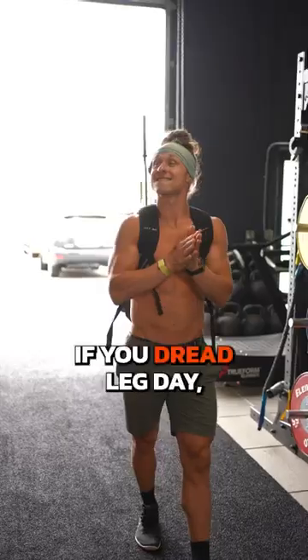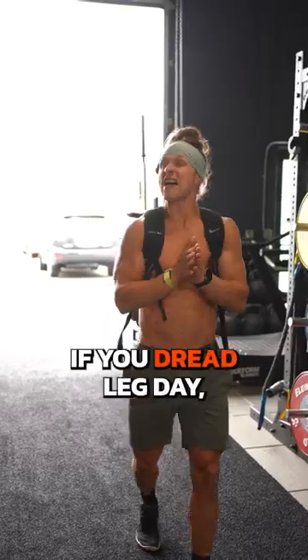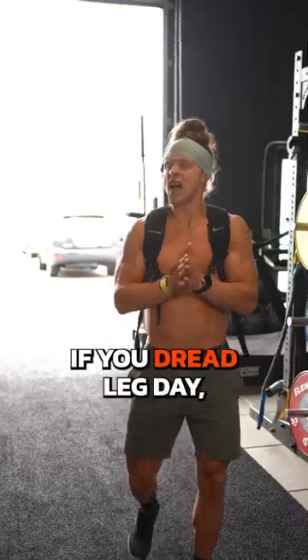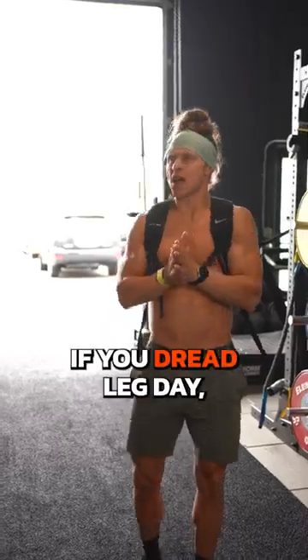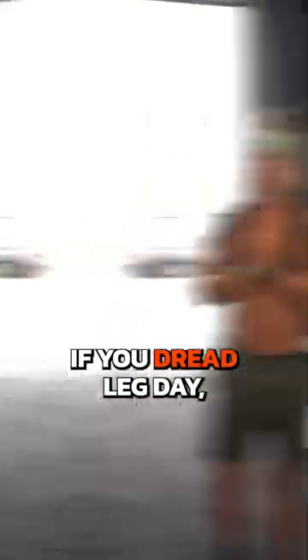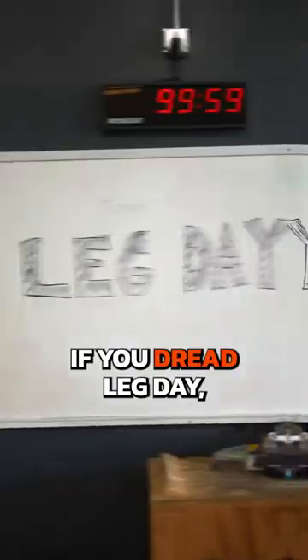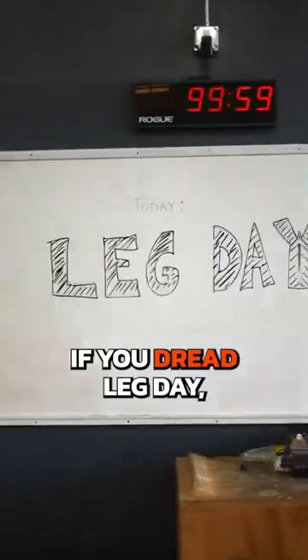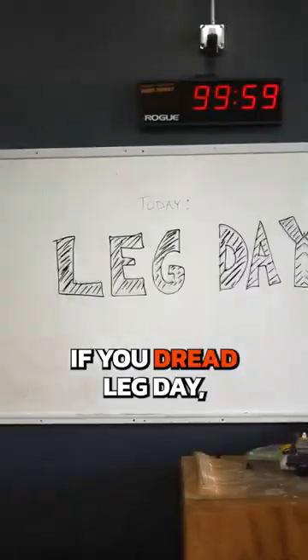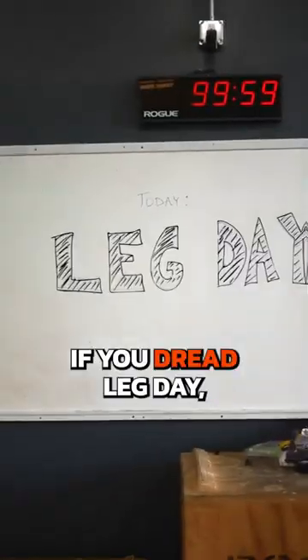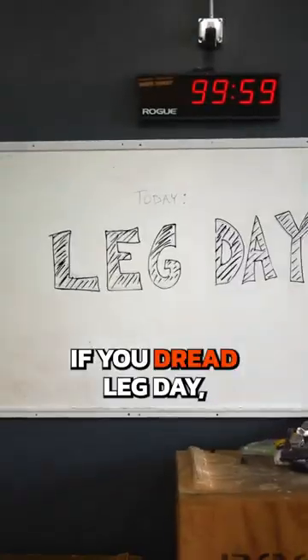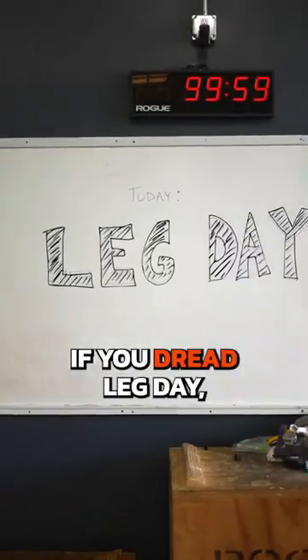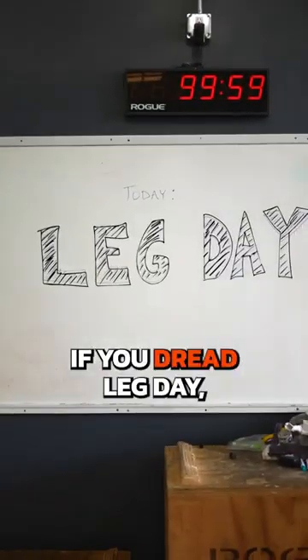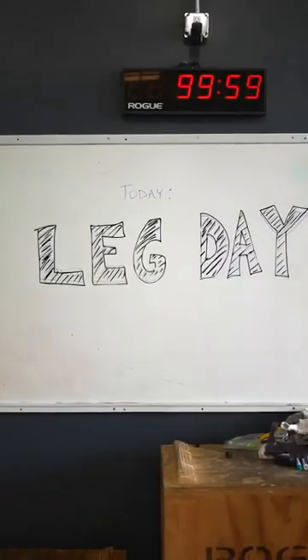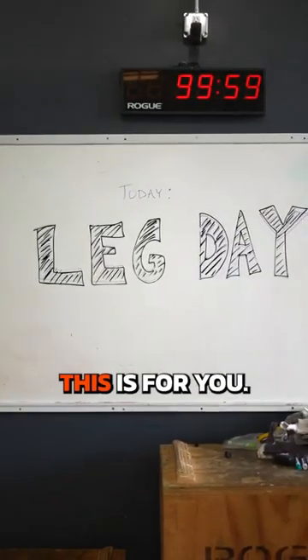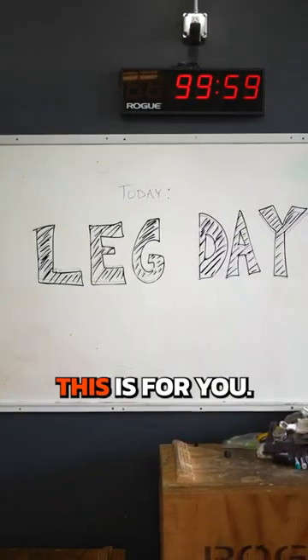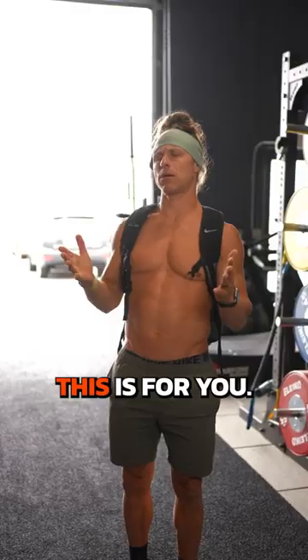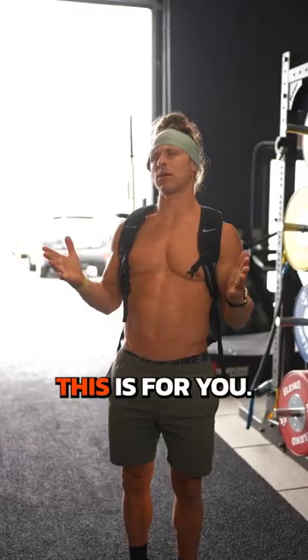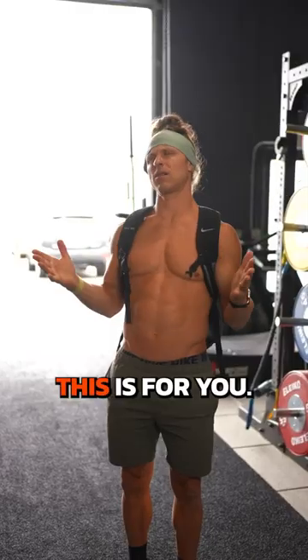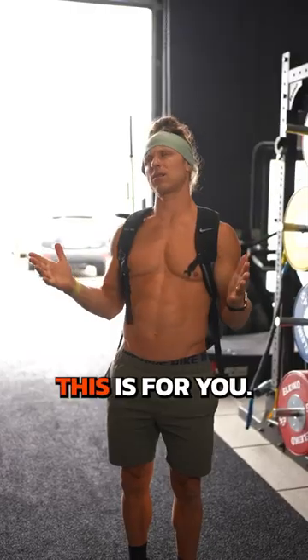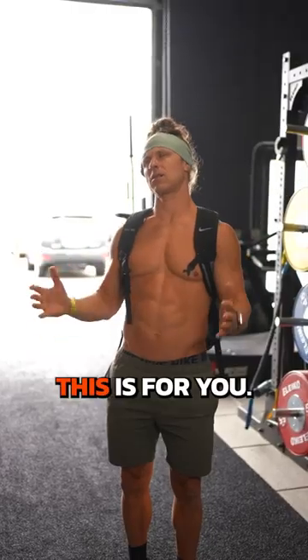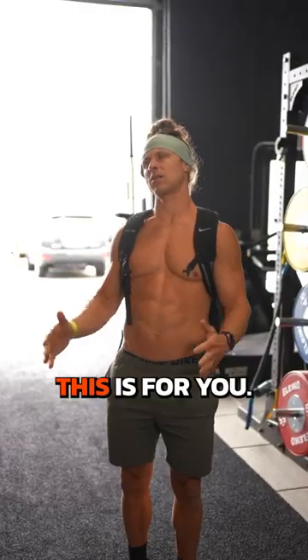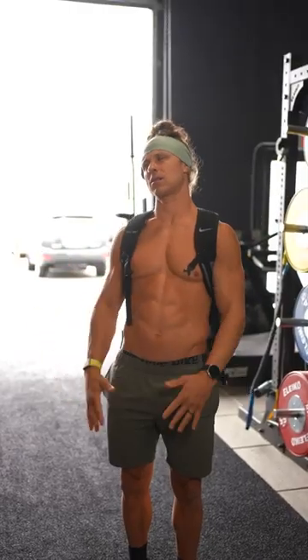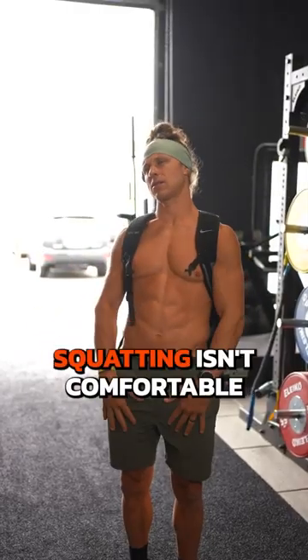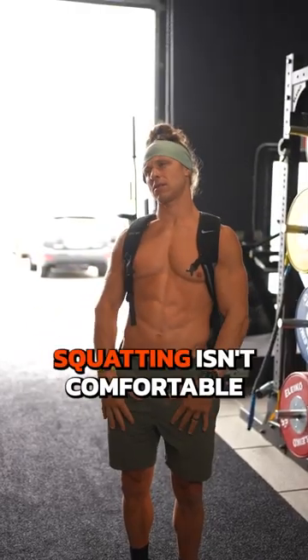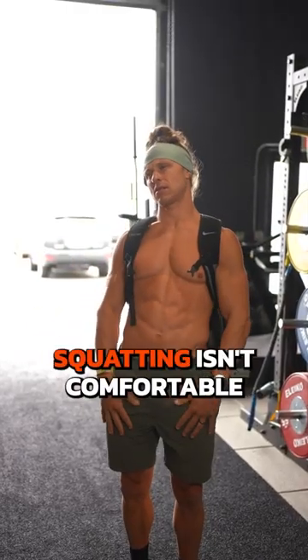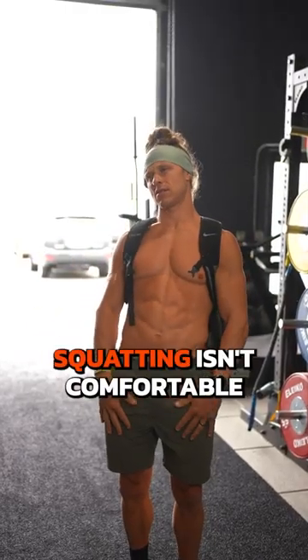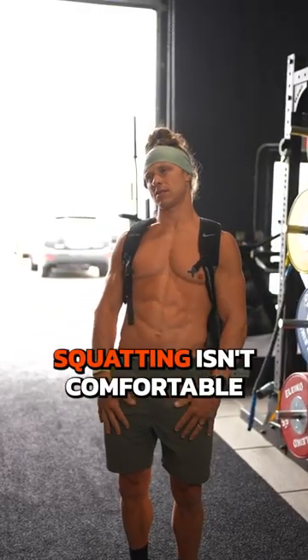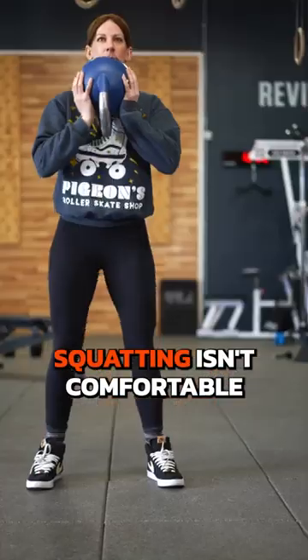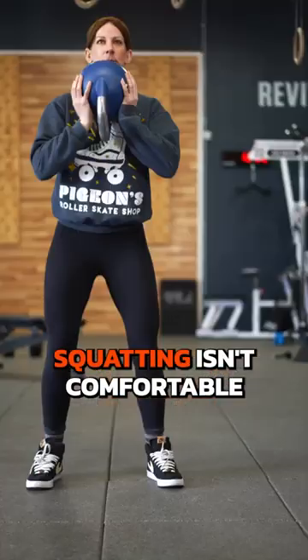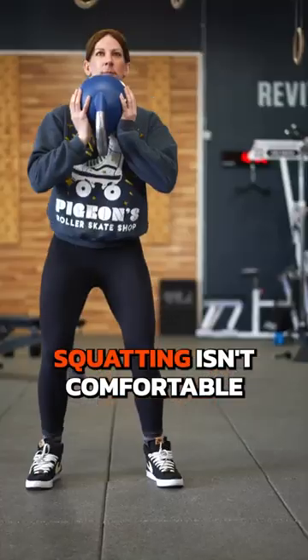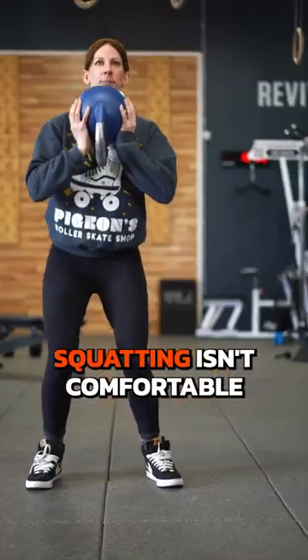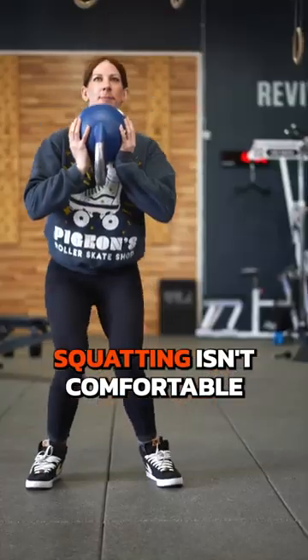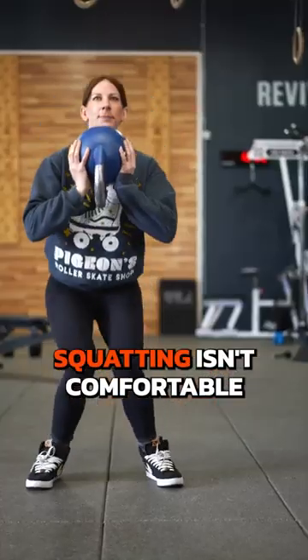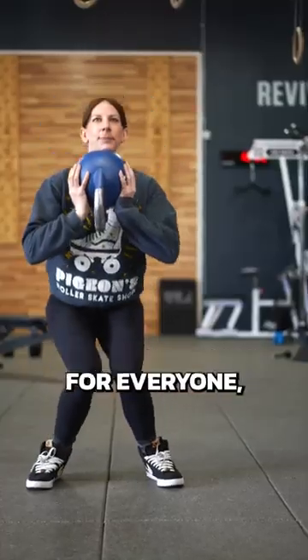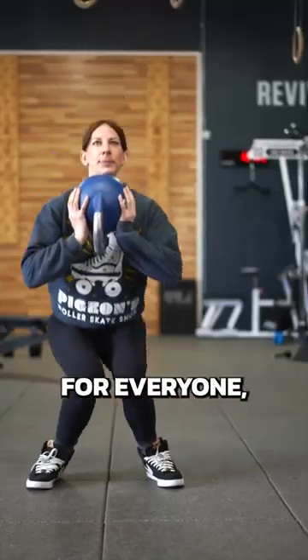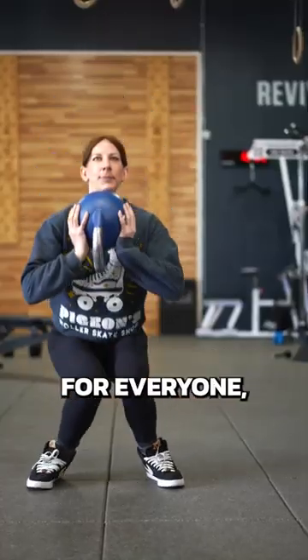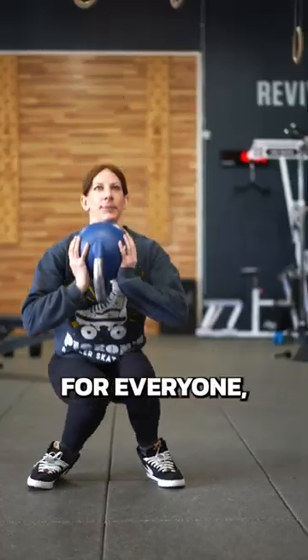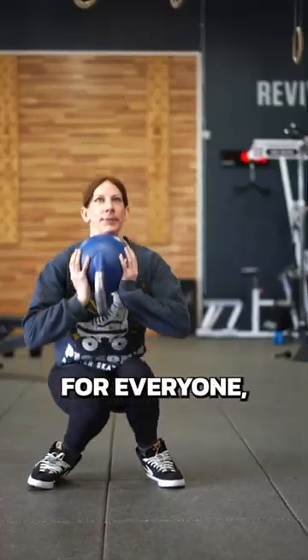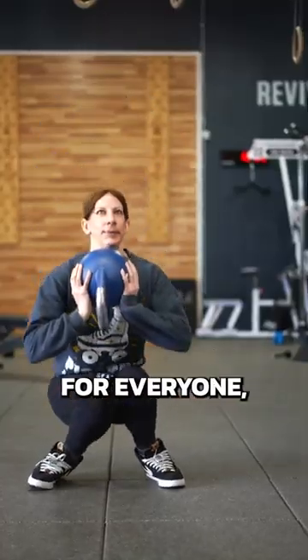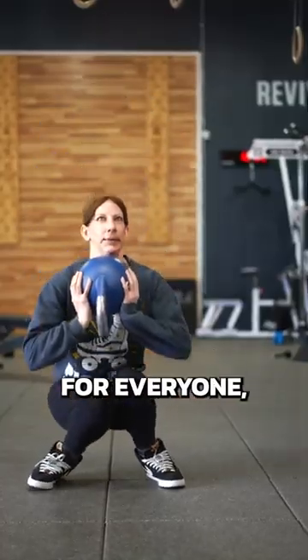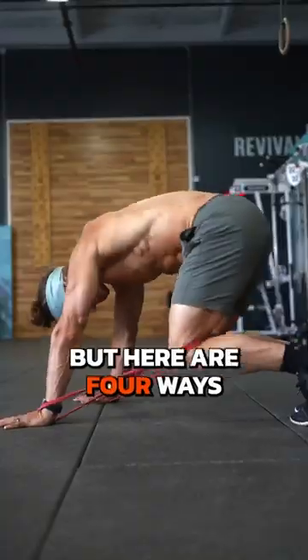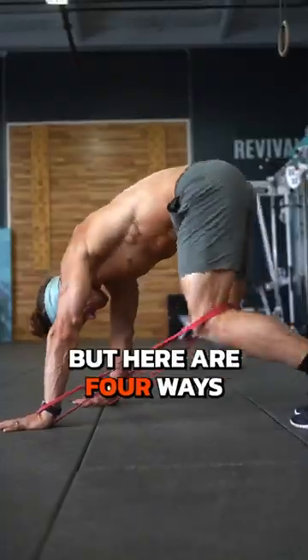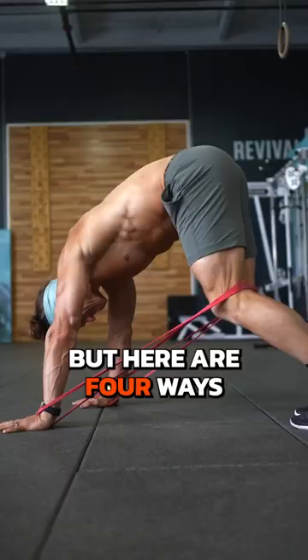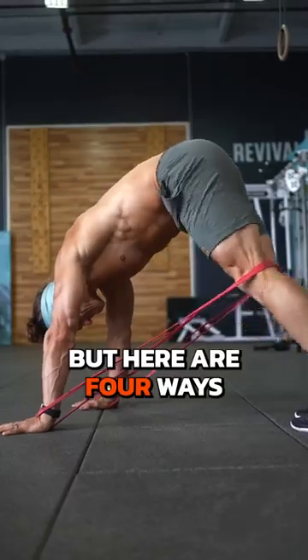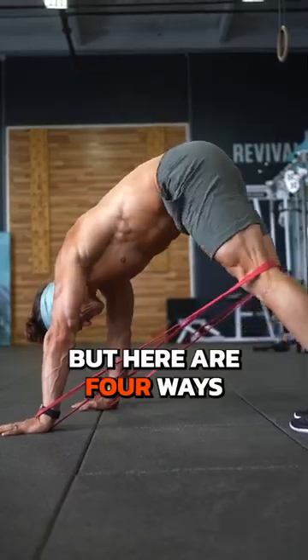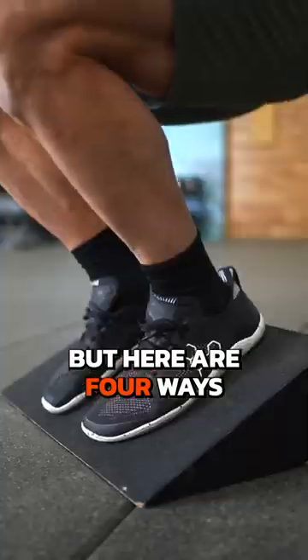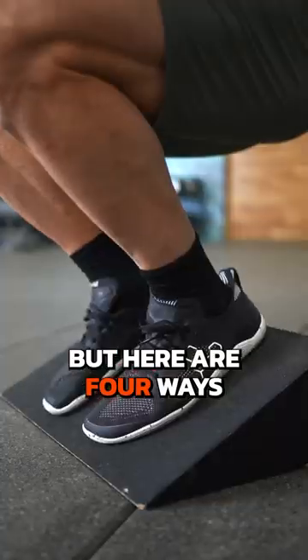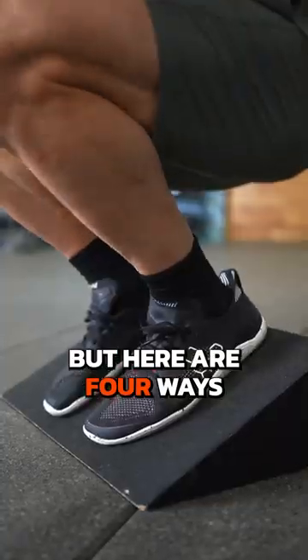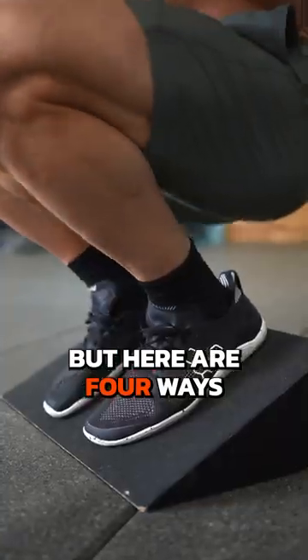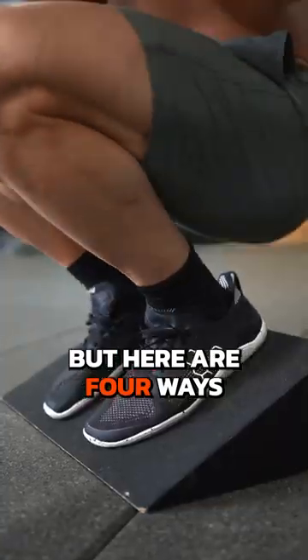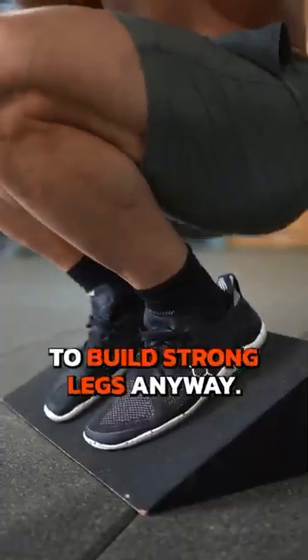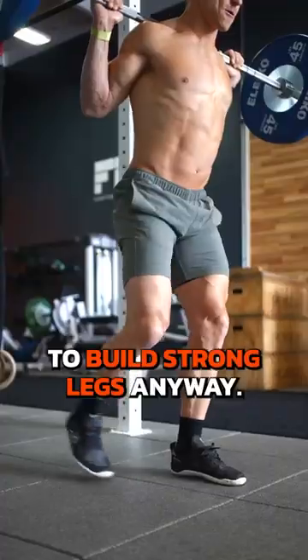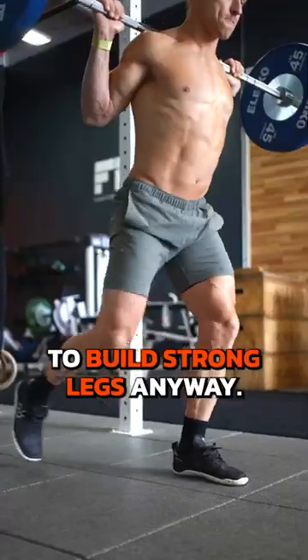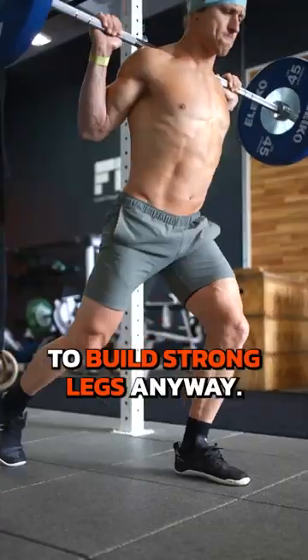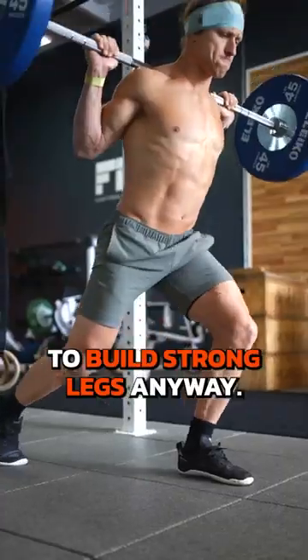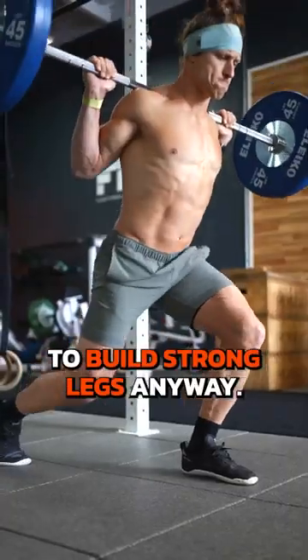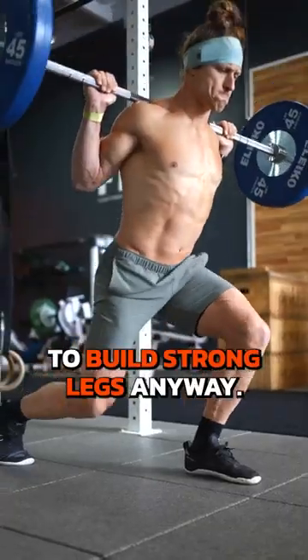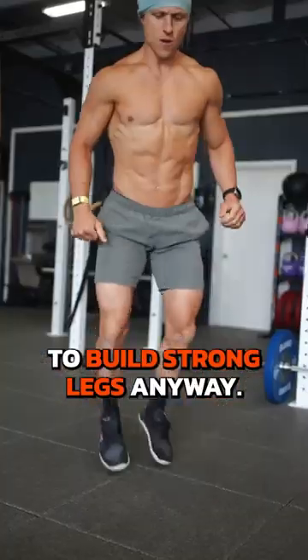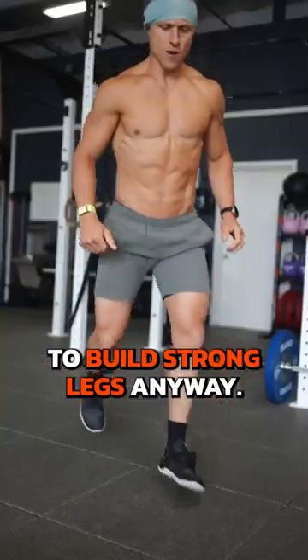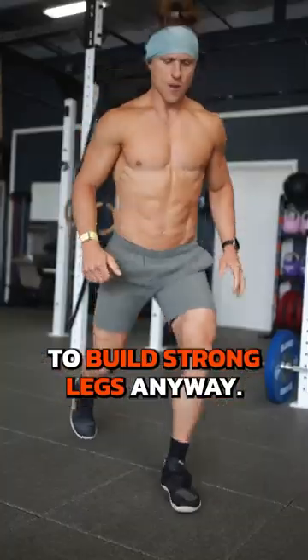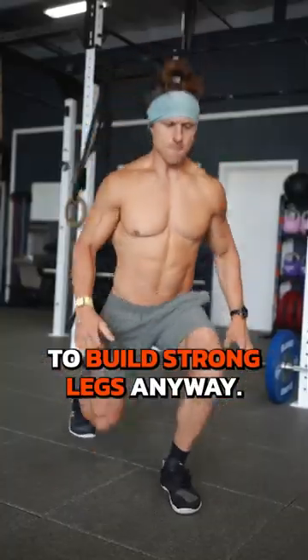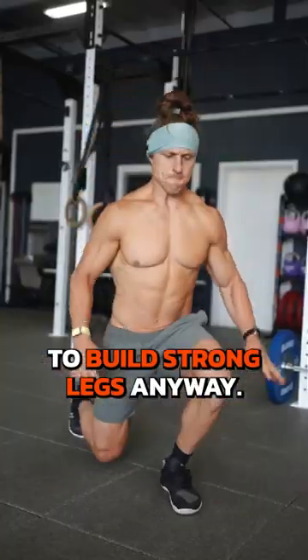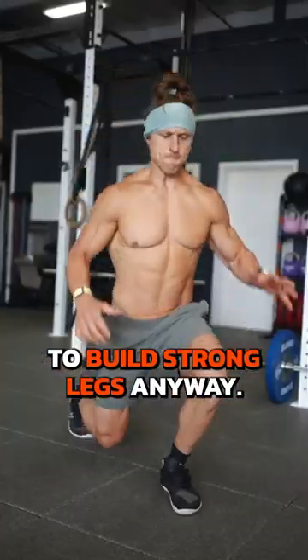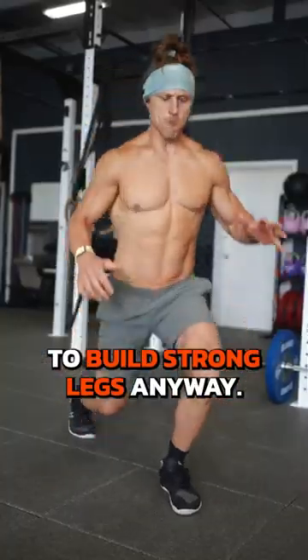If you dread leg day, this is for you. Squatting isn't comfortable for everyone, but here are four ways to build strong legs anyway.